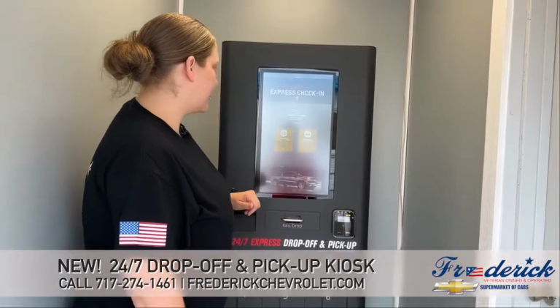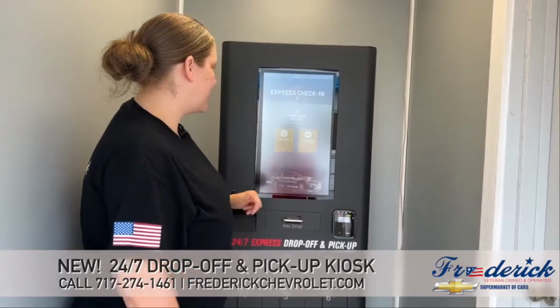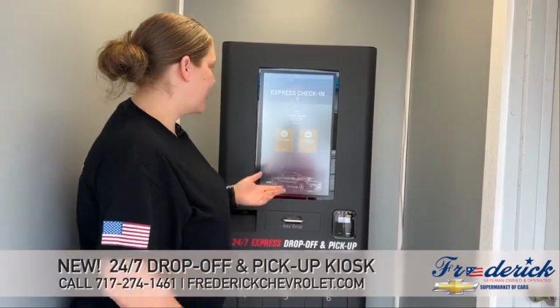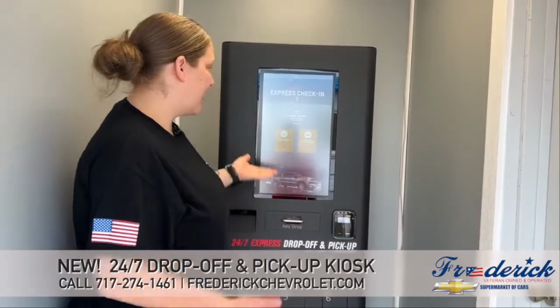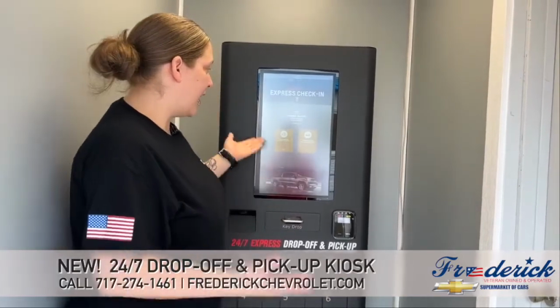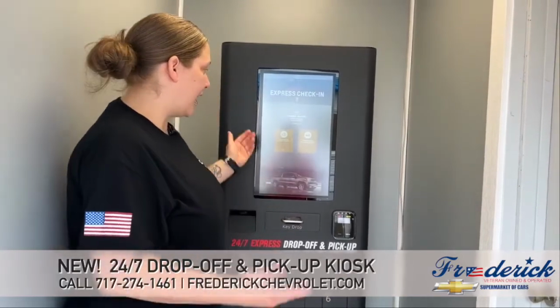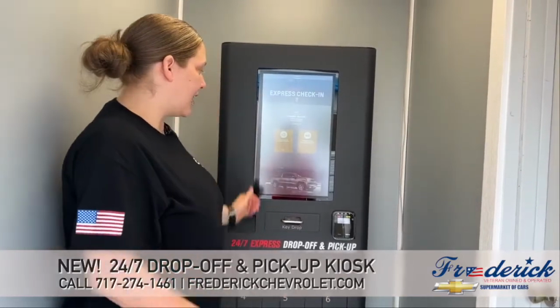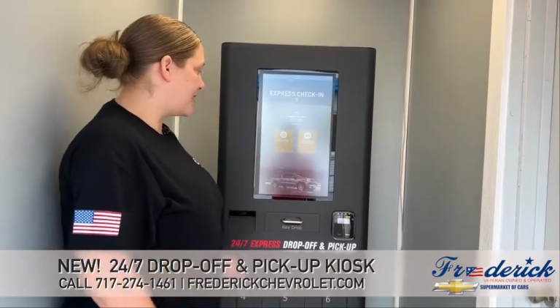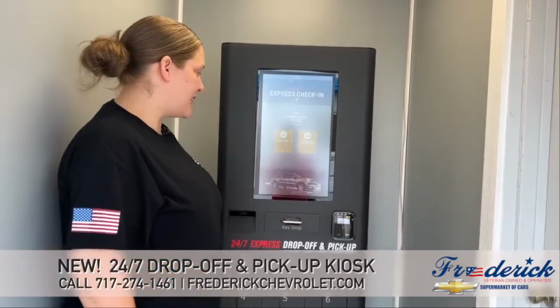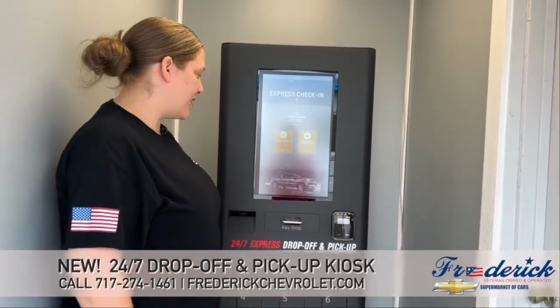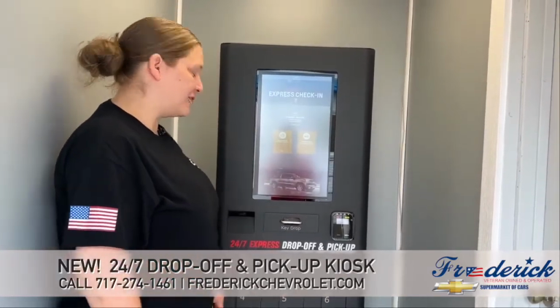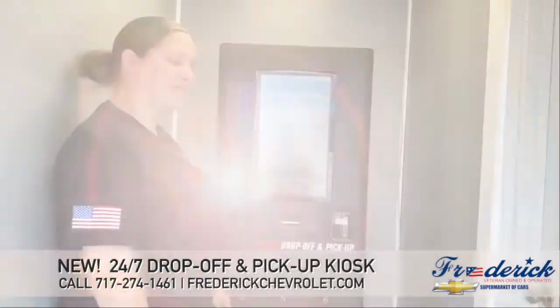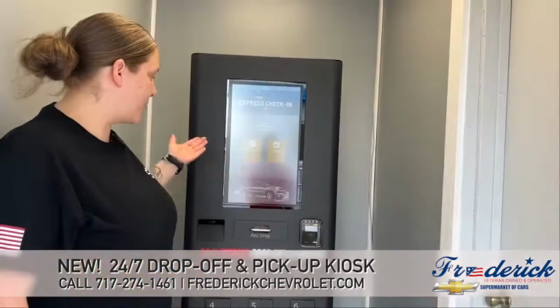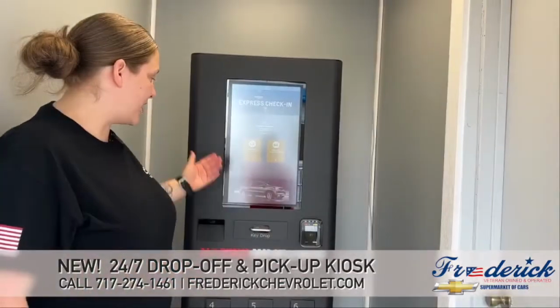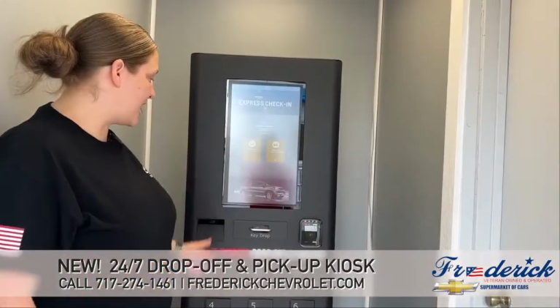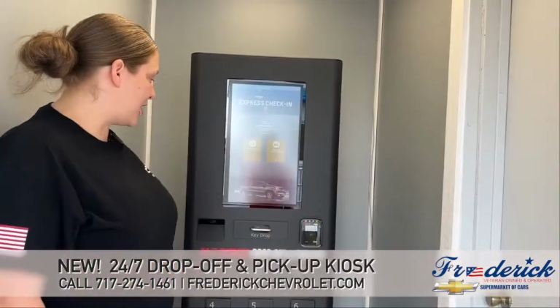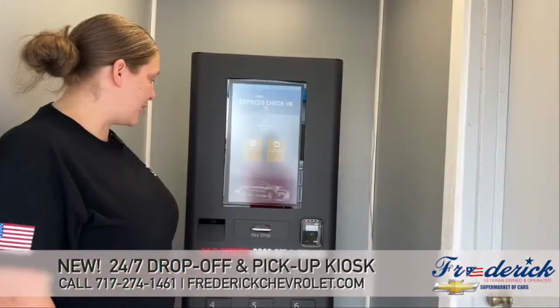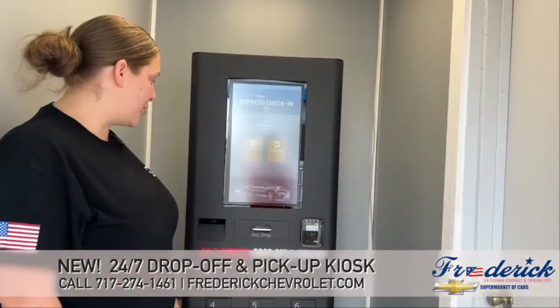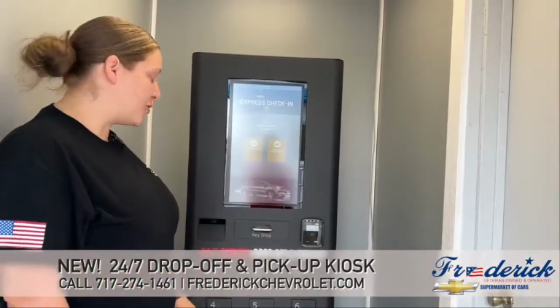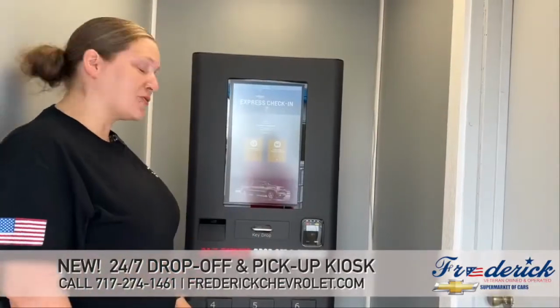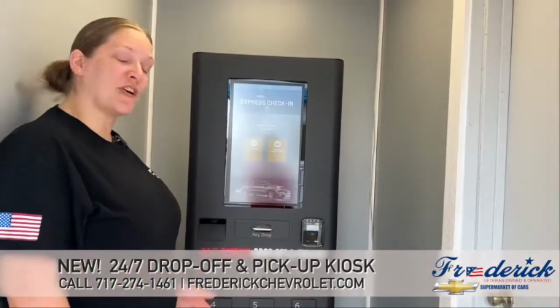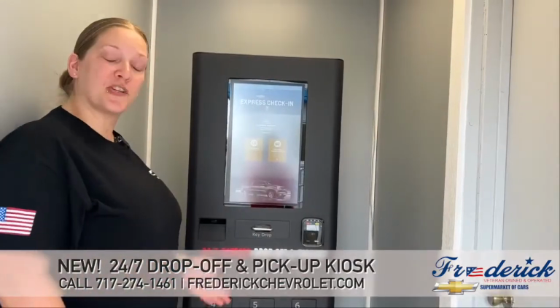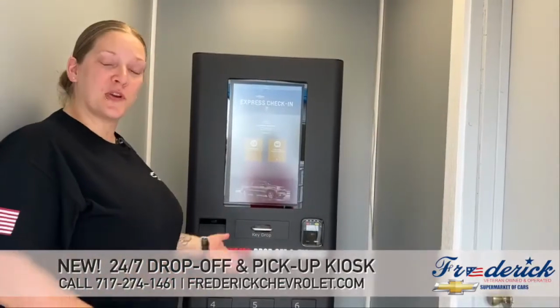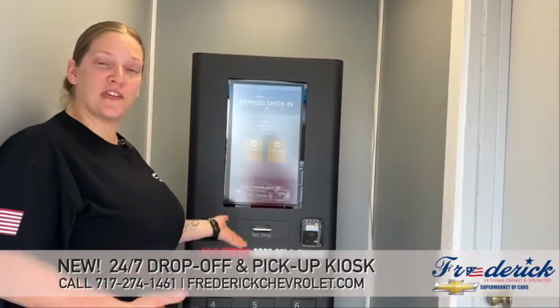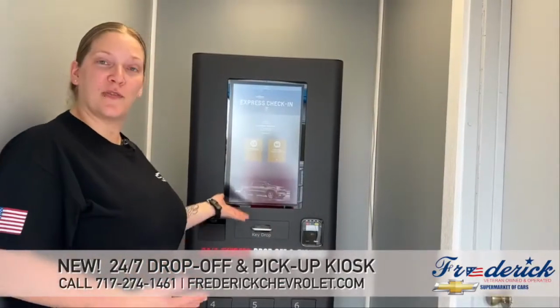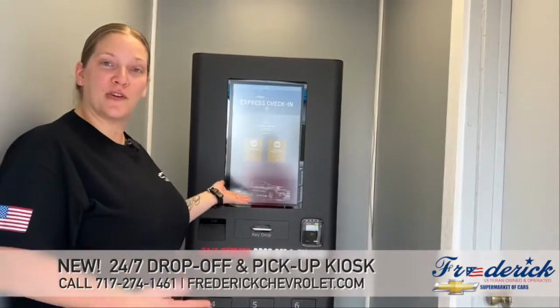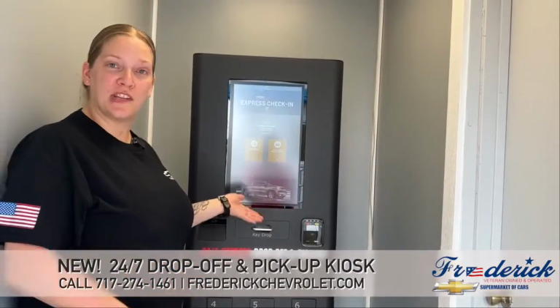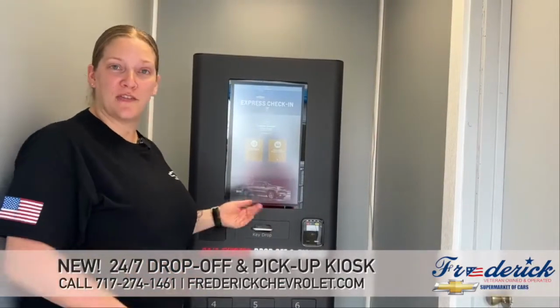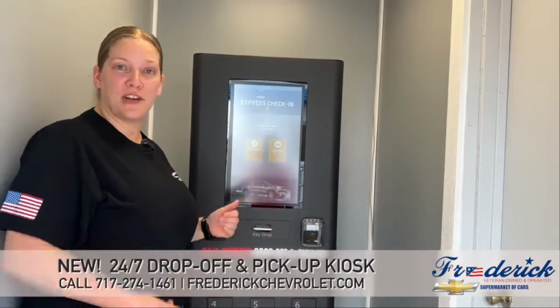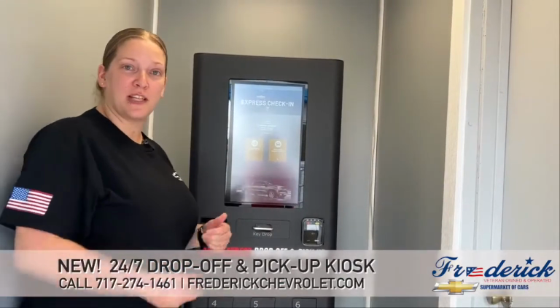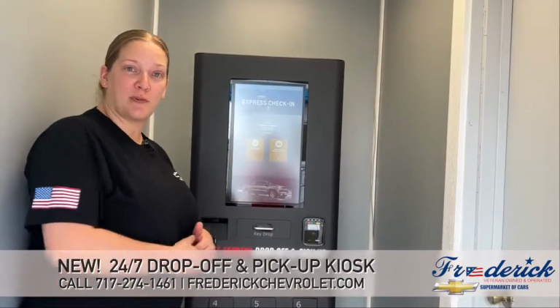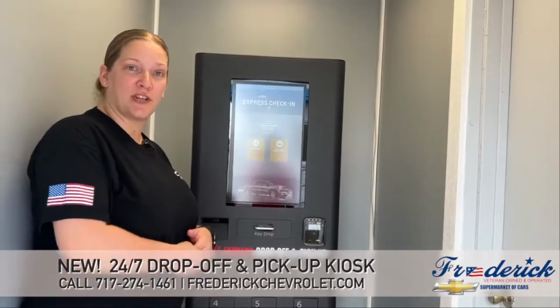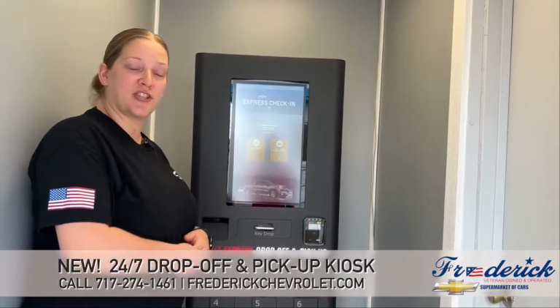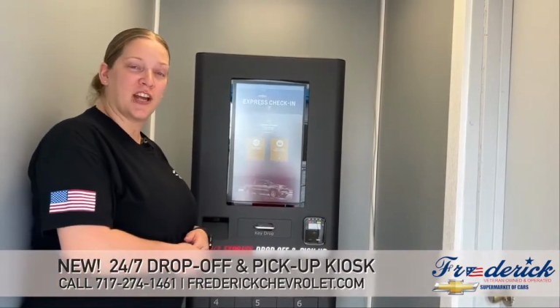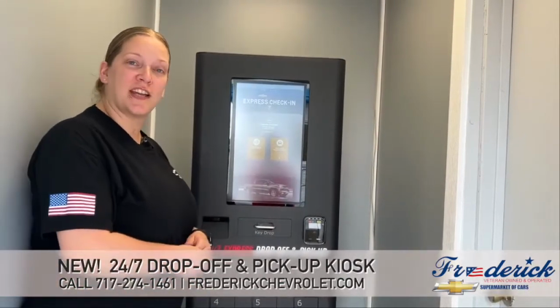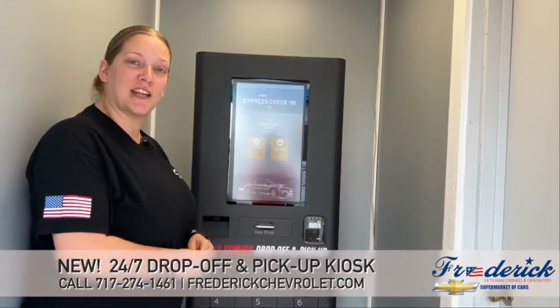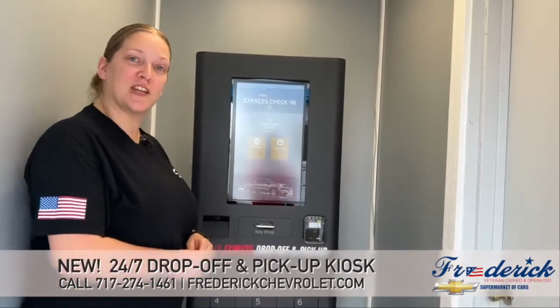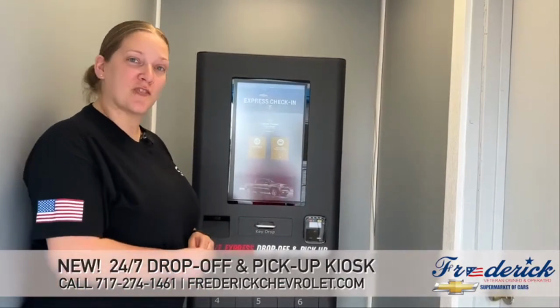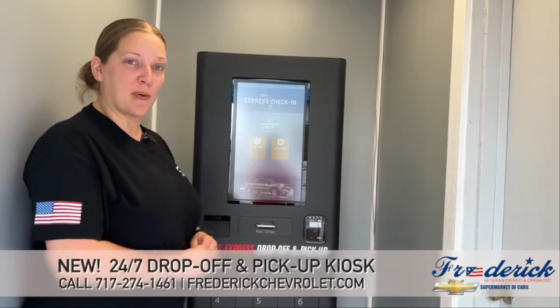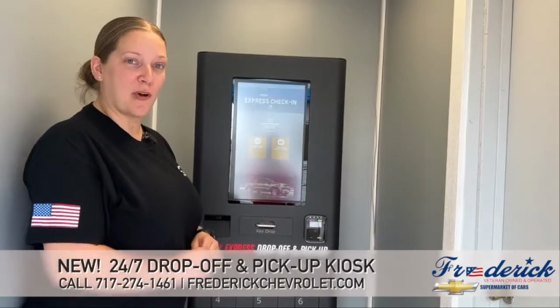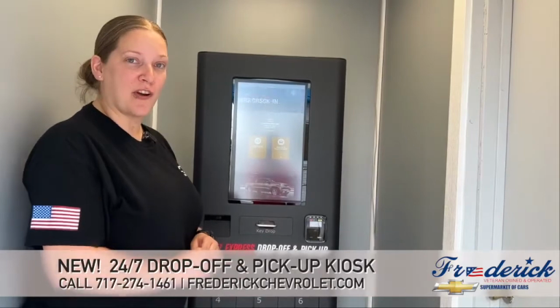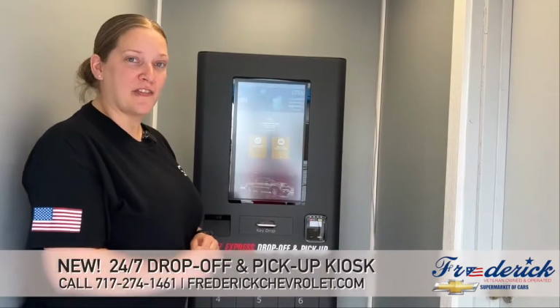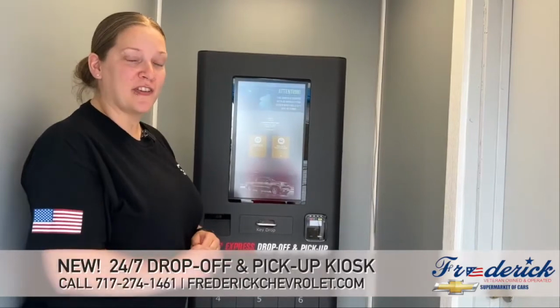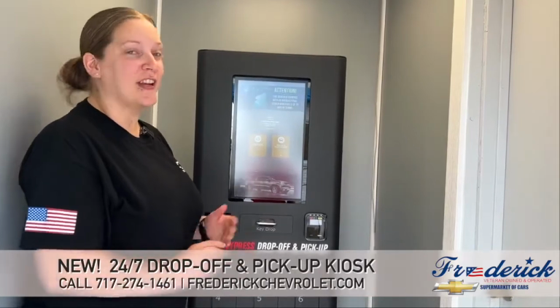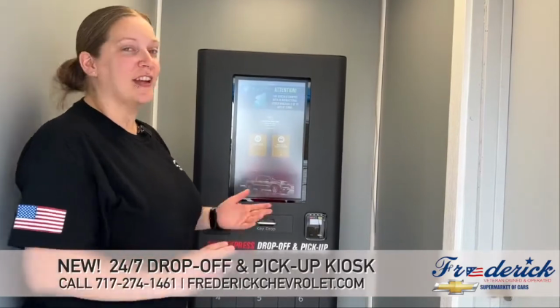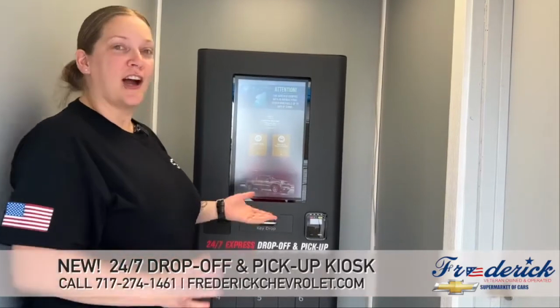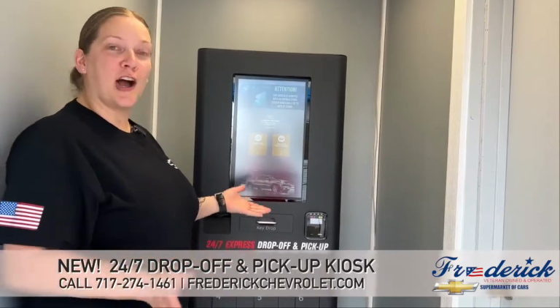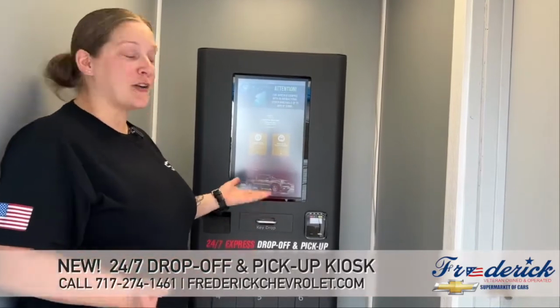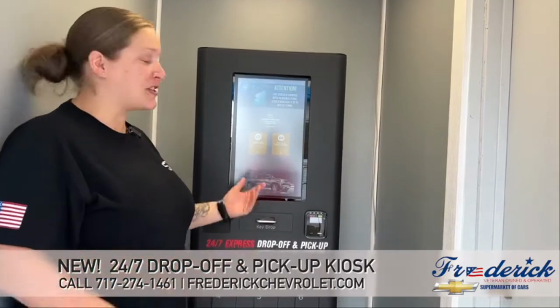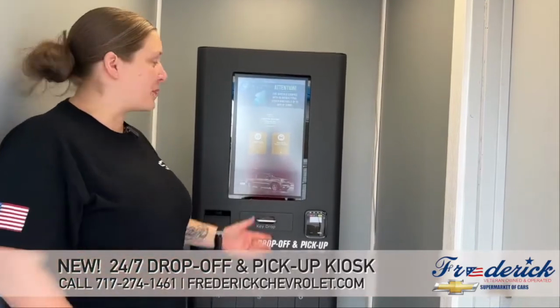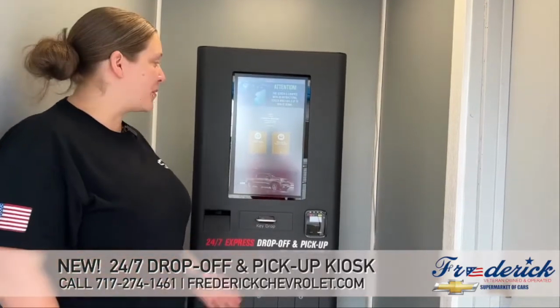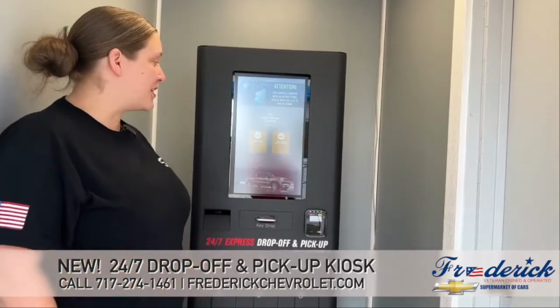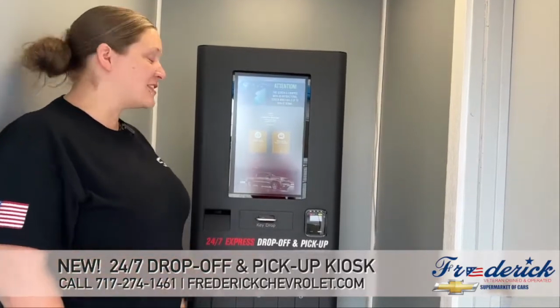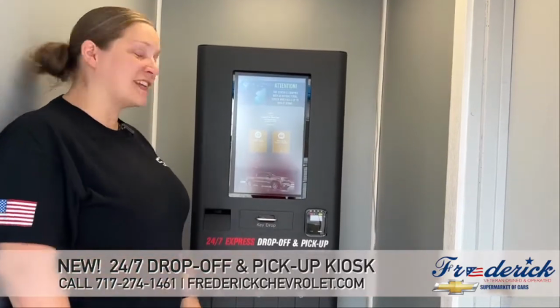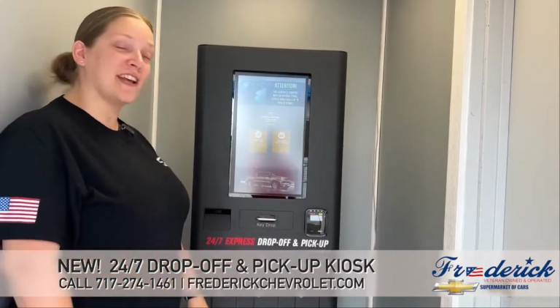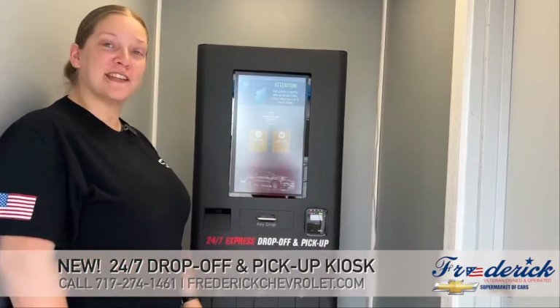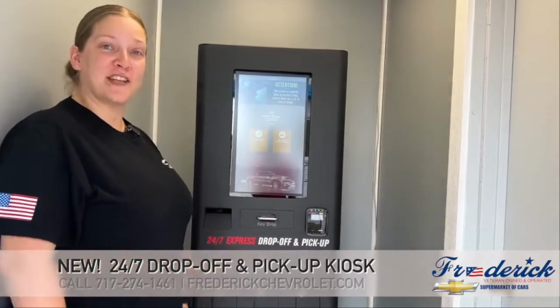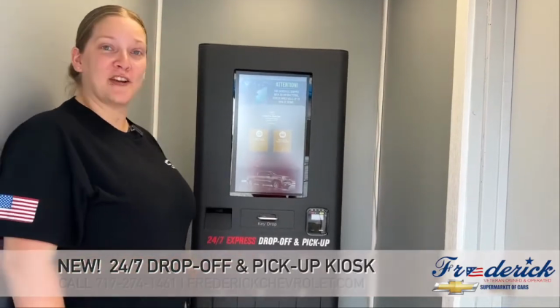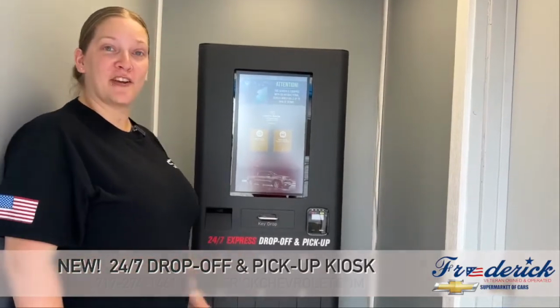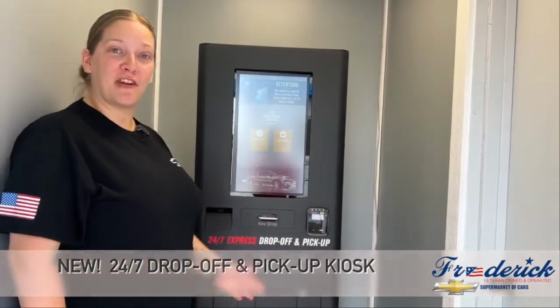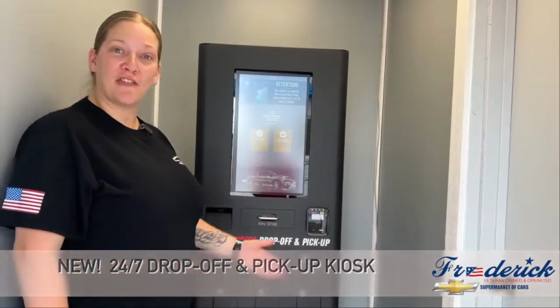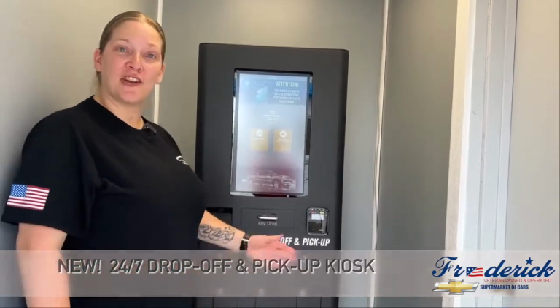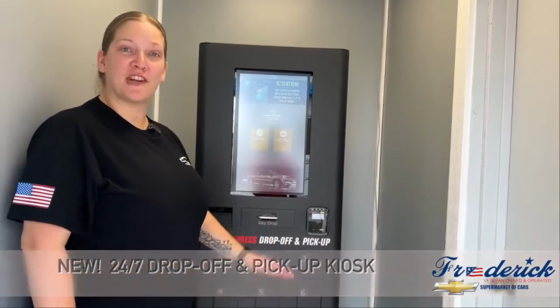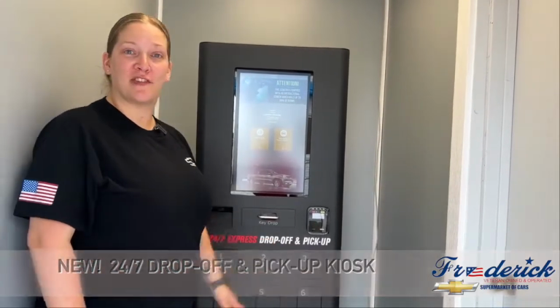And that's it — that's how you use our 24-7 Express check-in and drop-off. Stop in and see us here at Frederic Chevrolet.